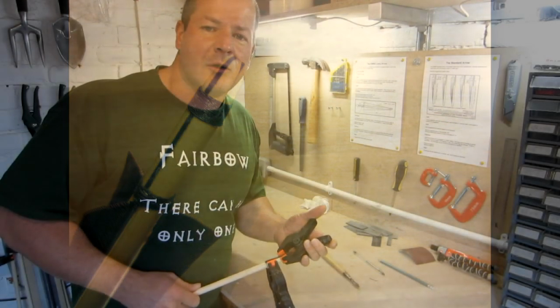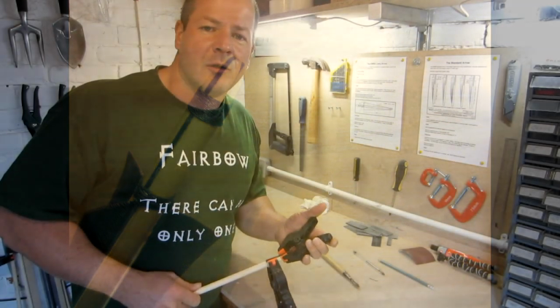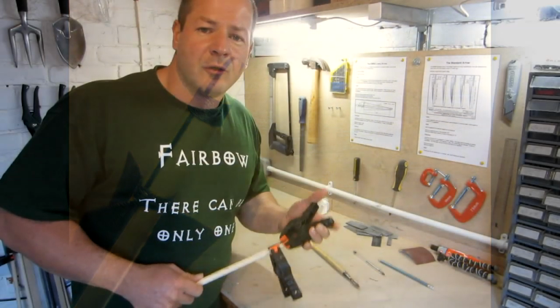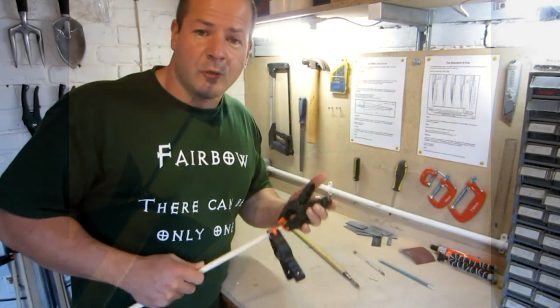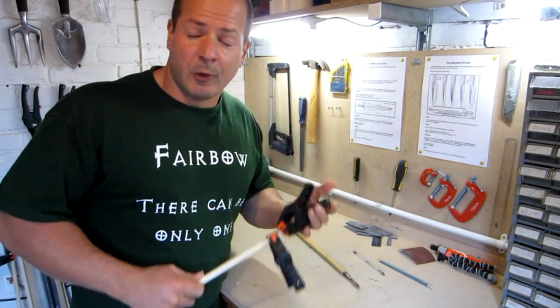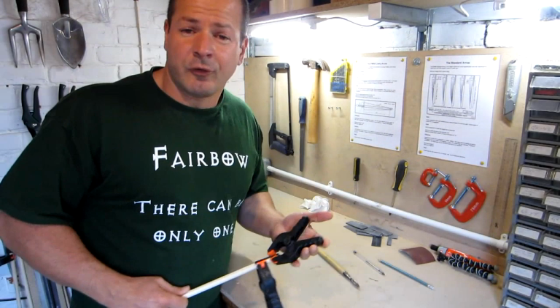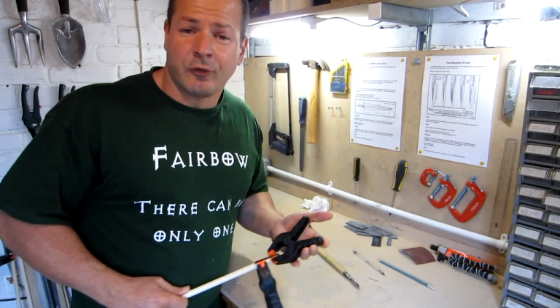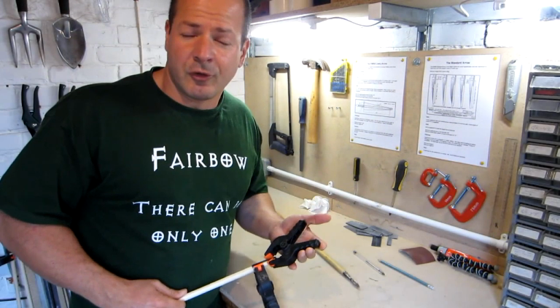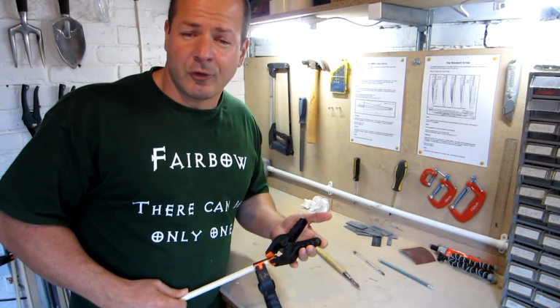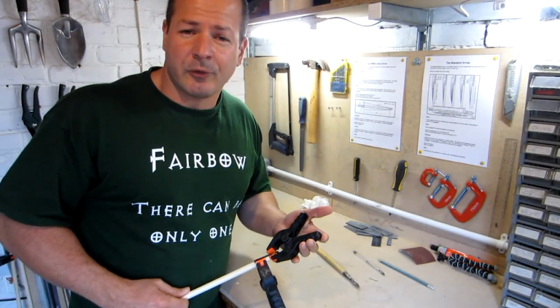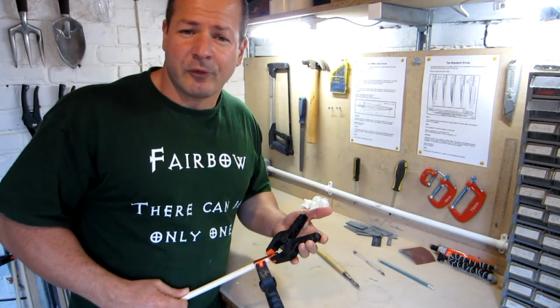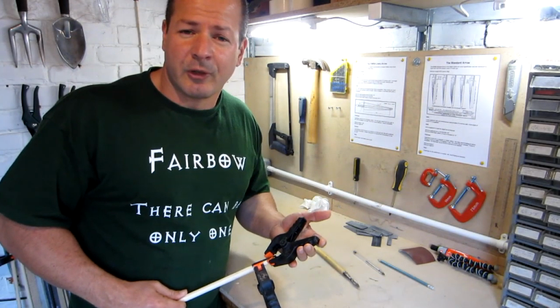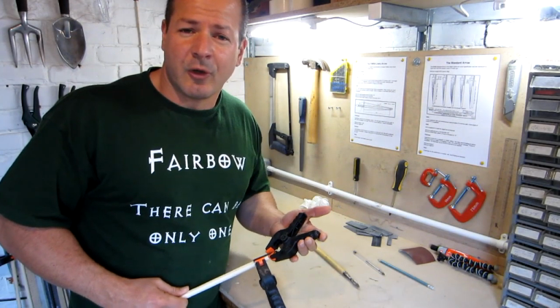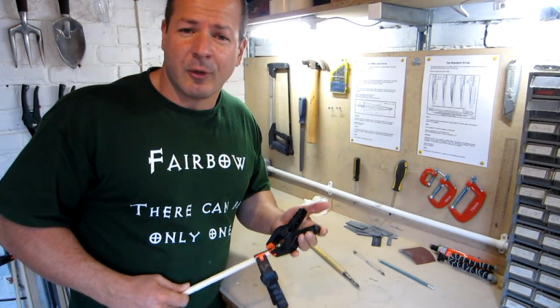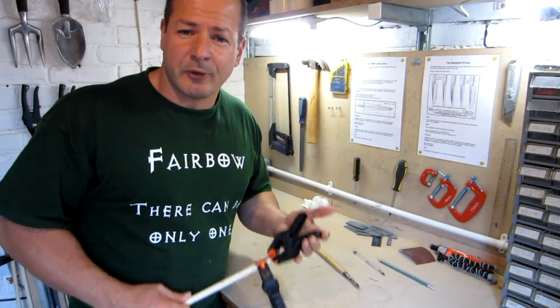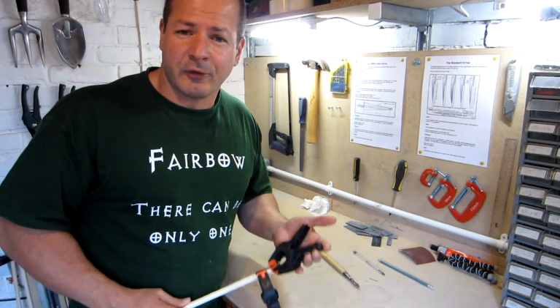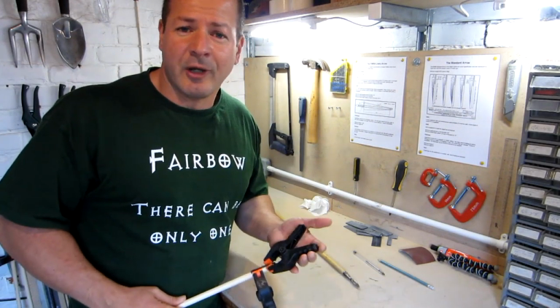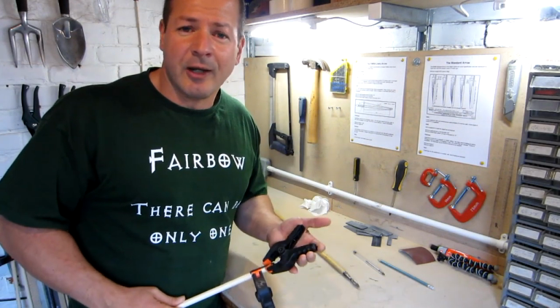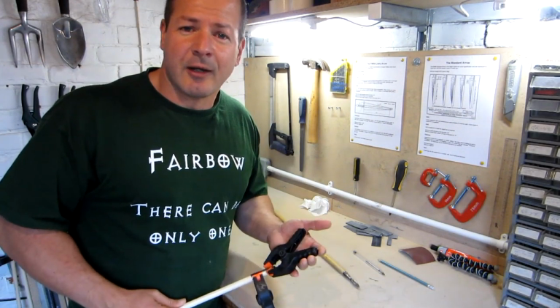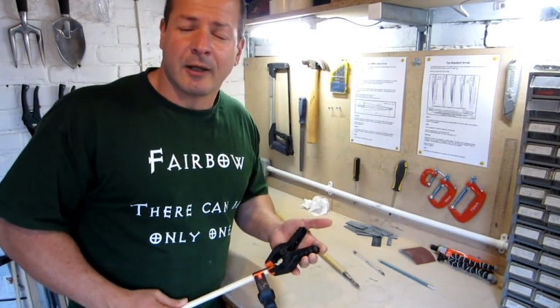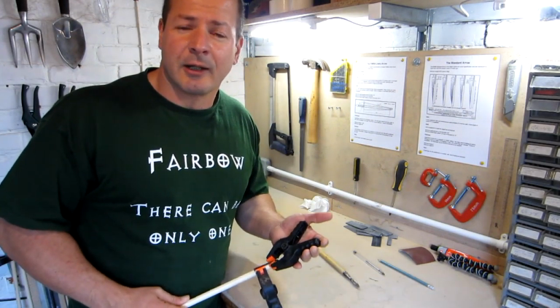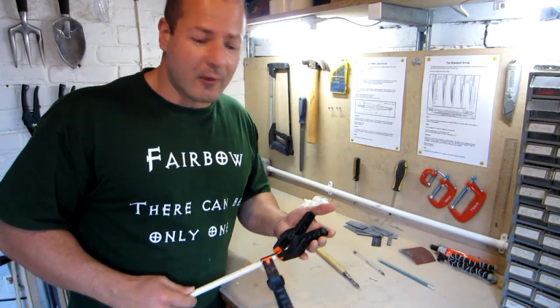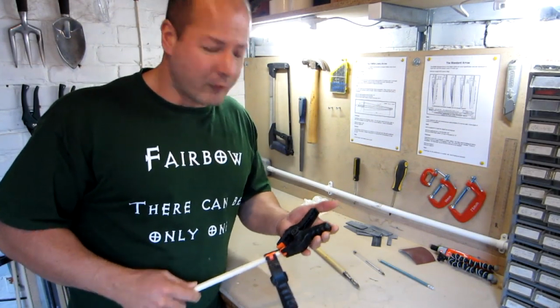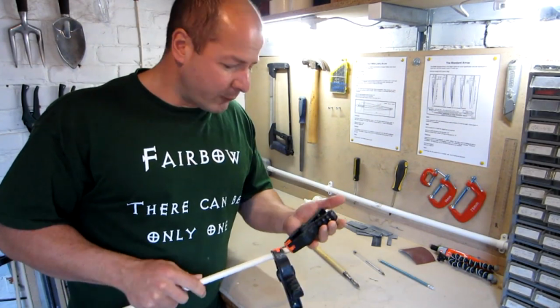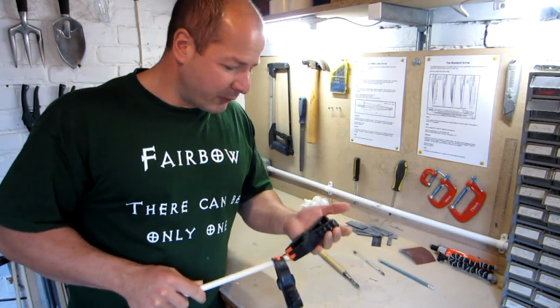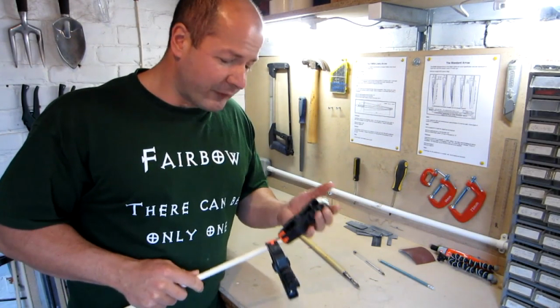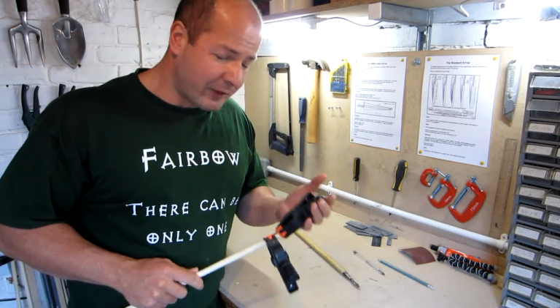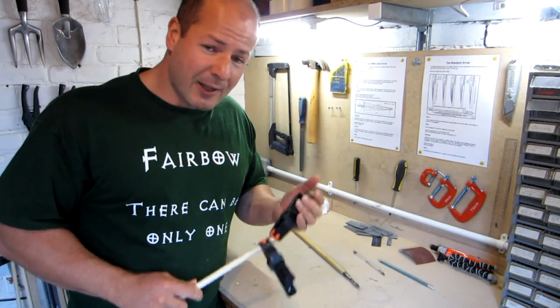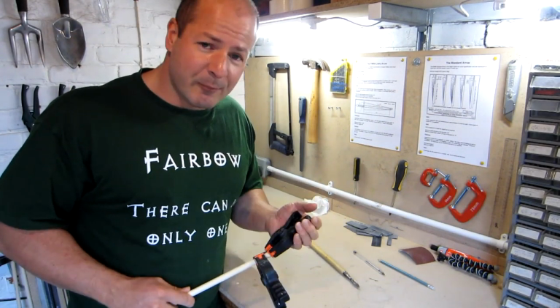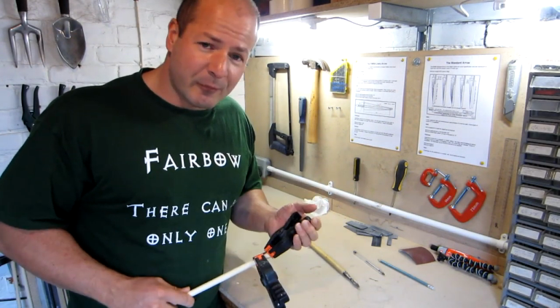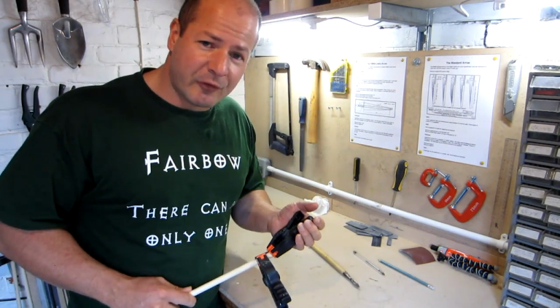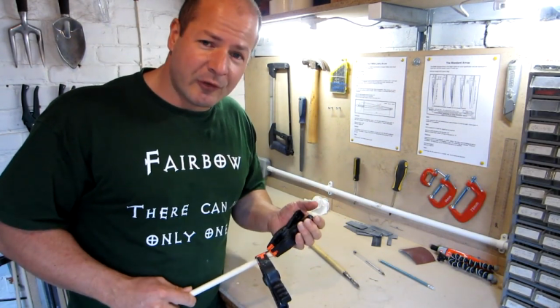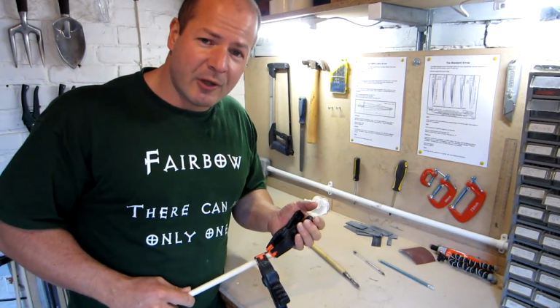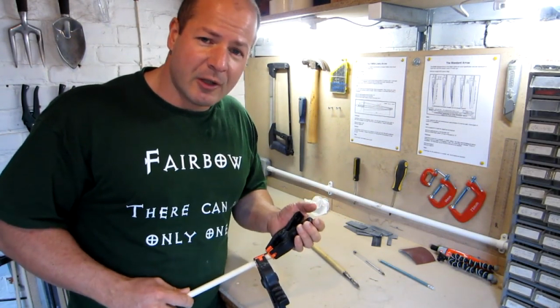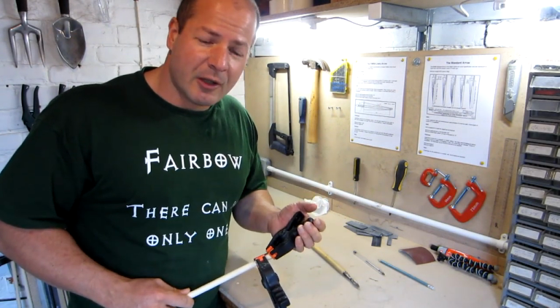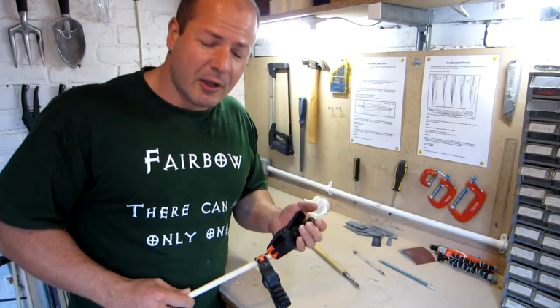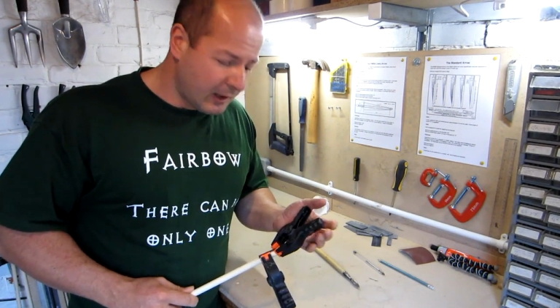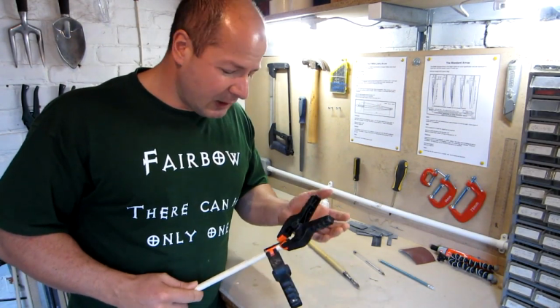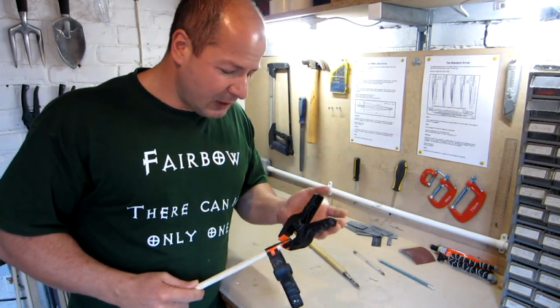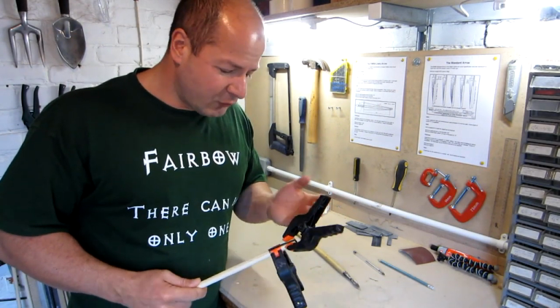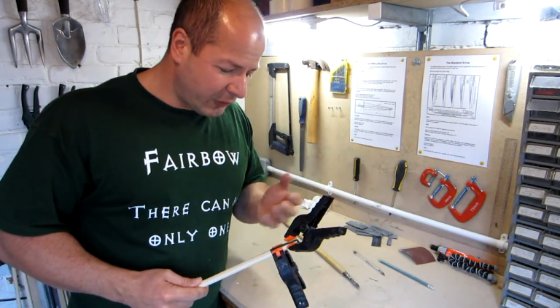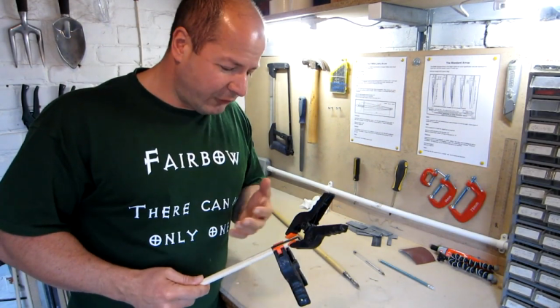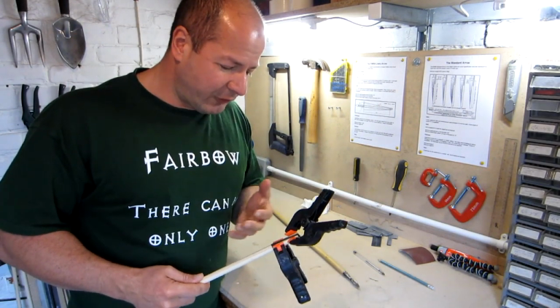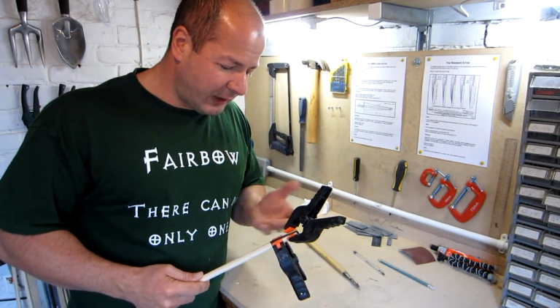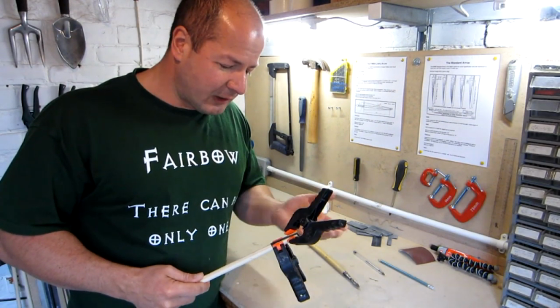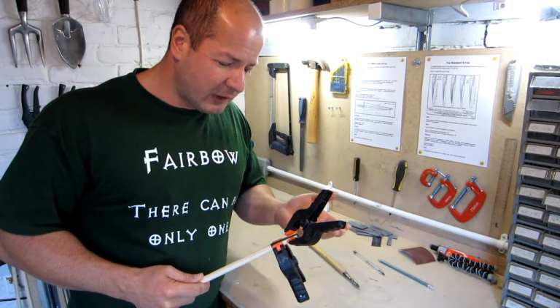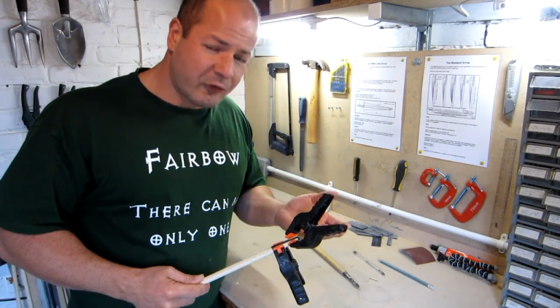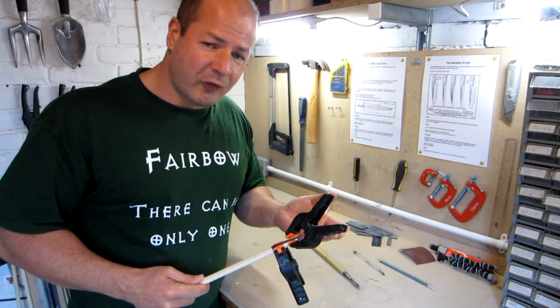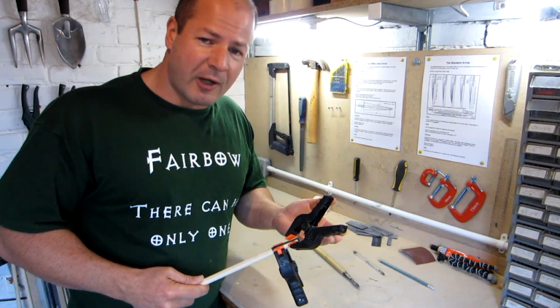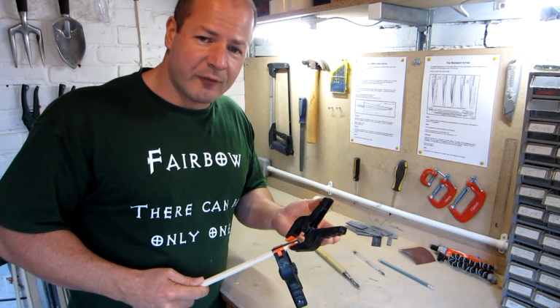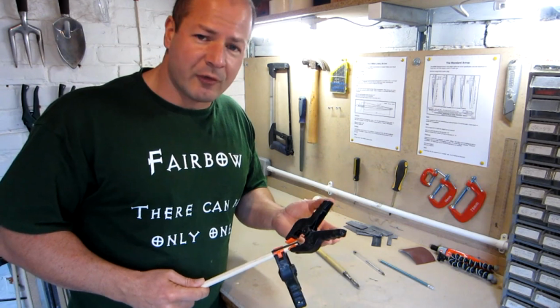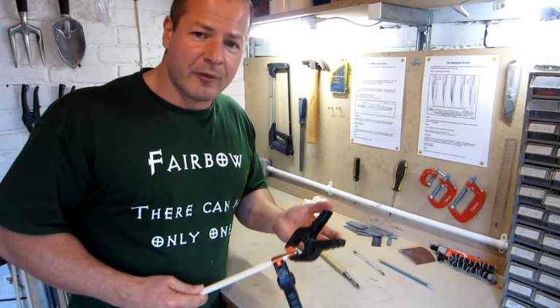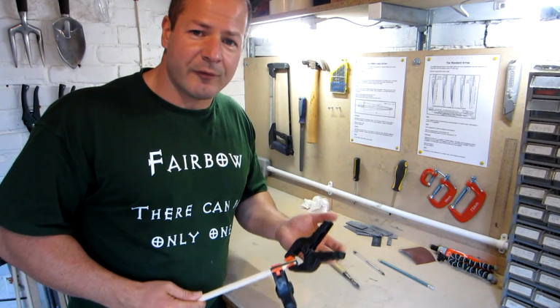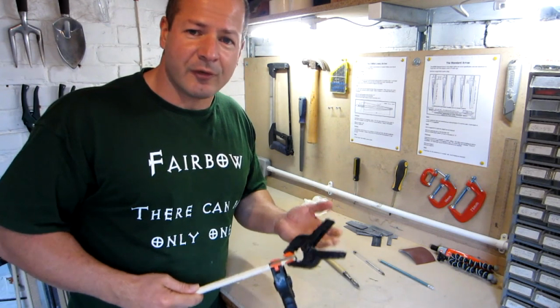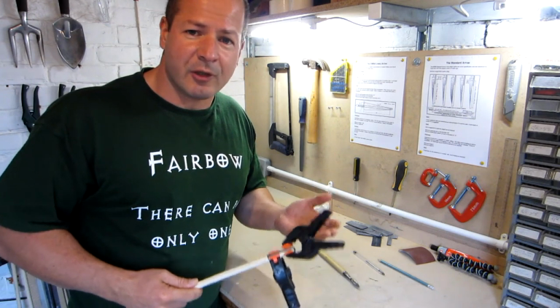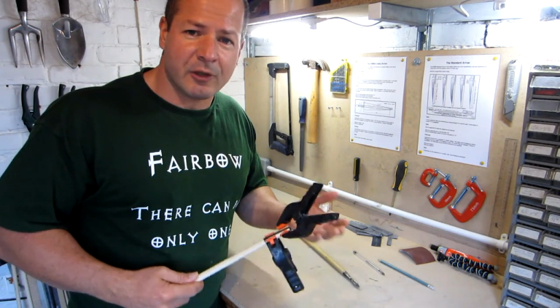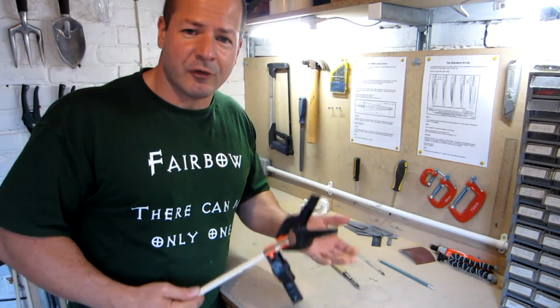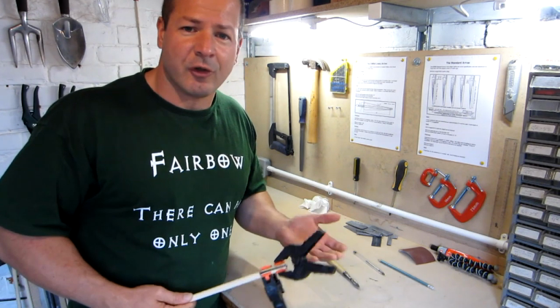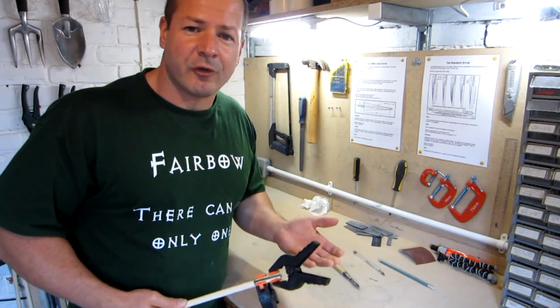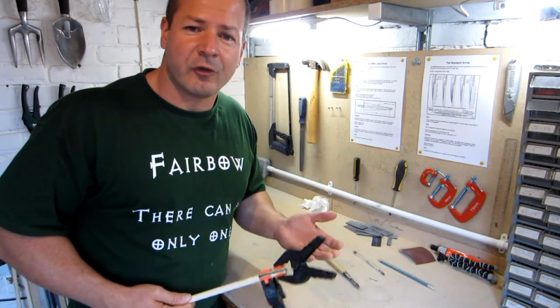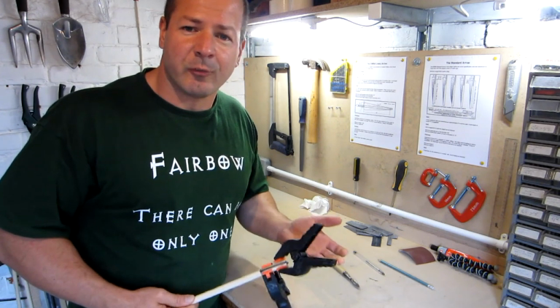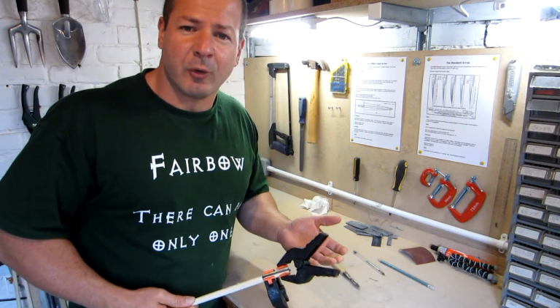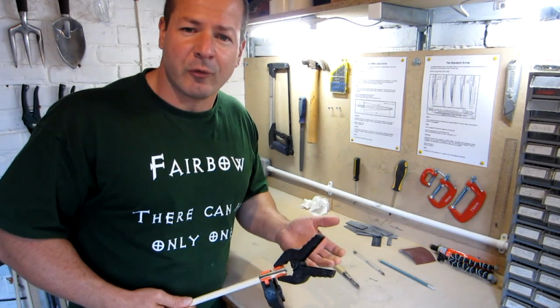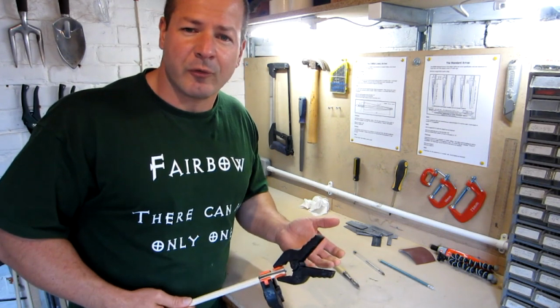I'll leave that to dry for about 24 hours. Once the glue has set I can remove the clamps and then dress the end of the shaft off until it's nice and smooth.